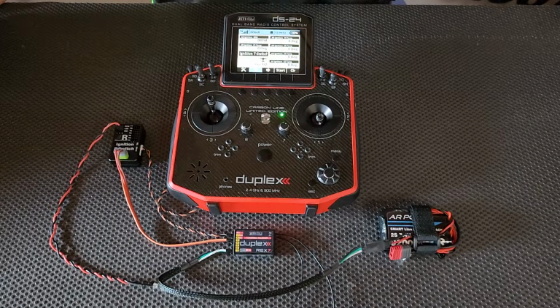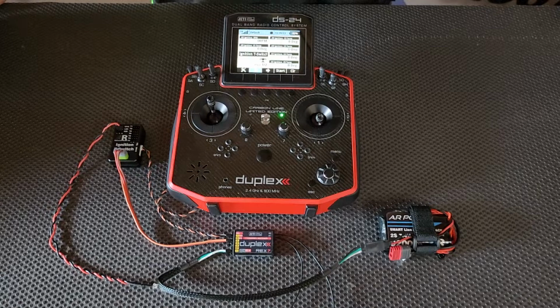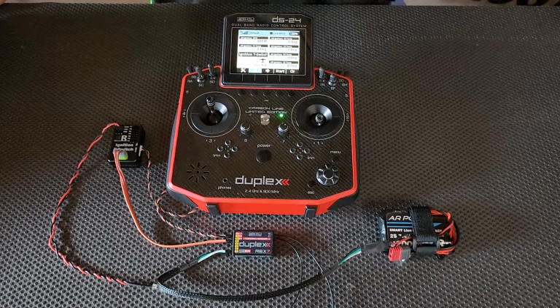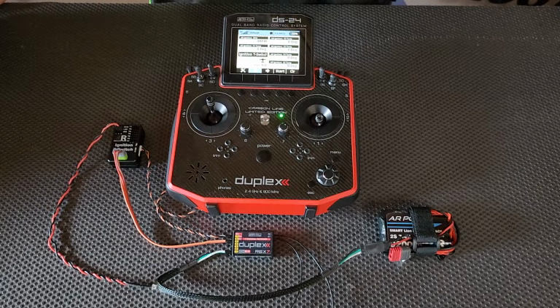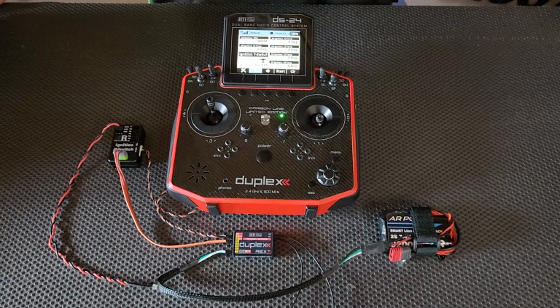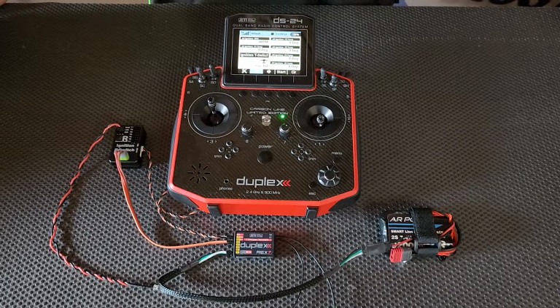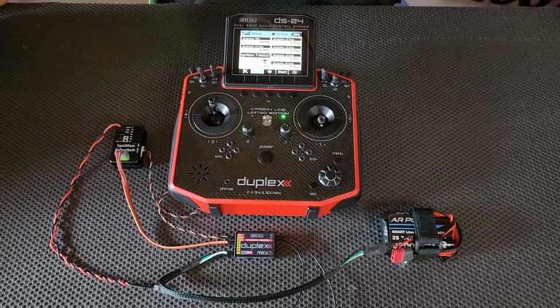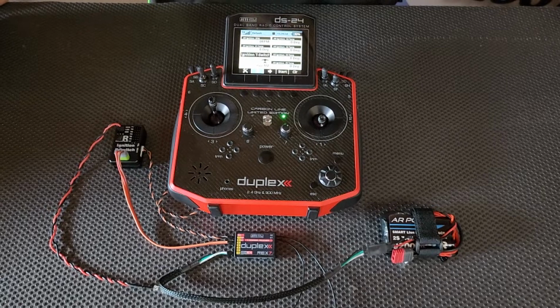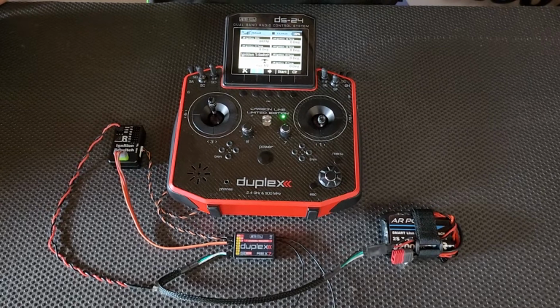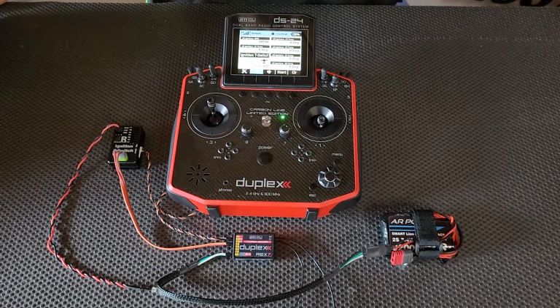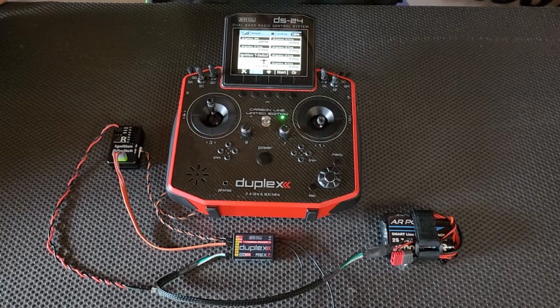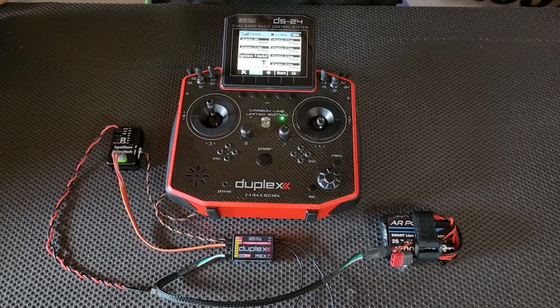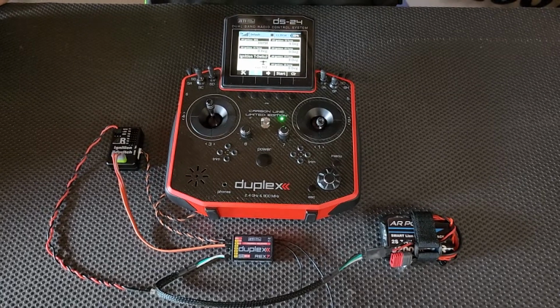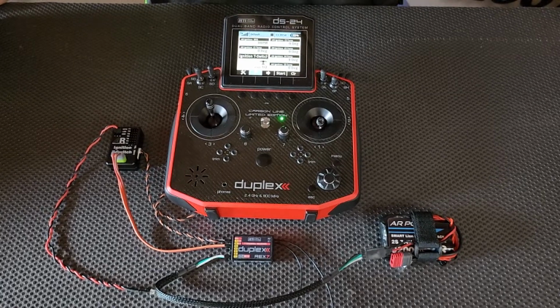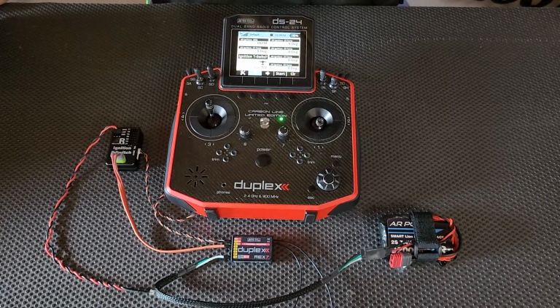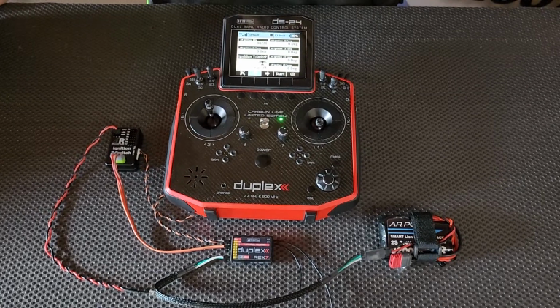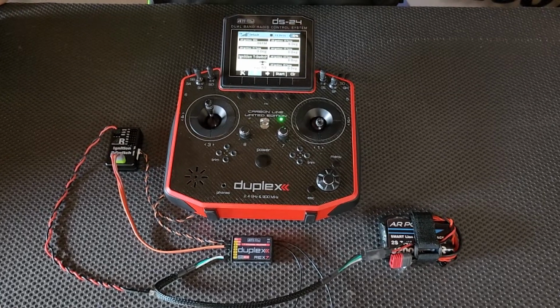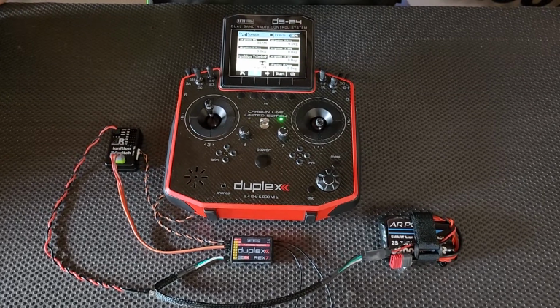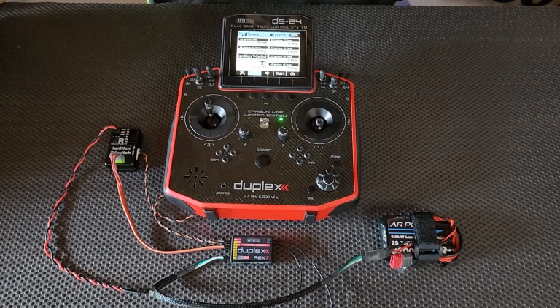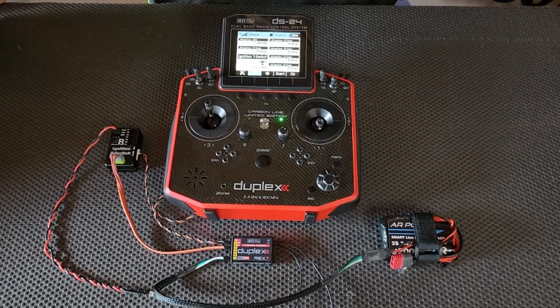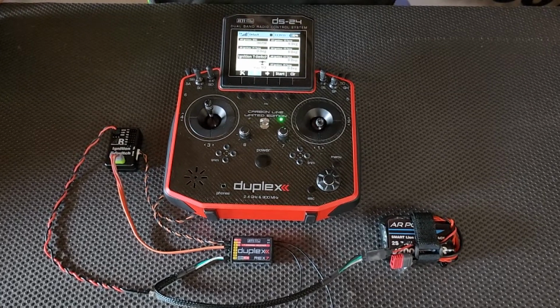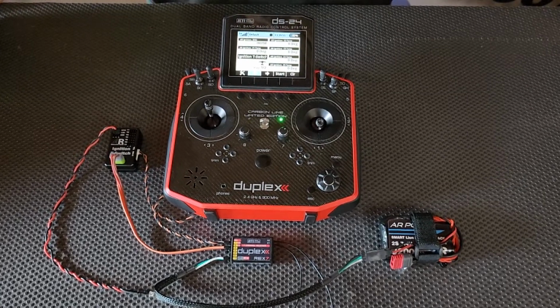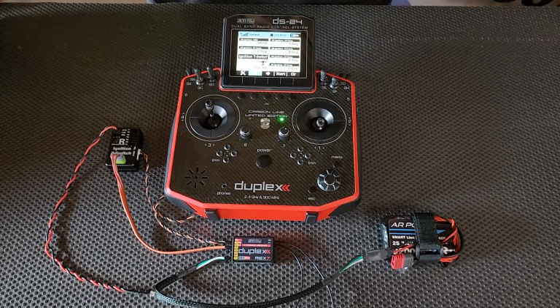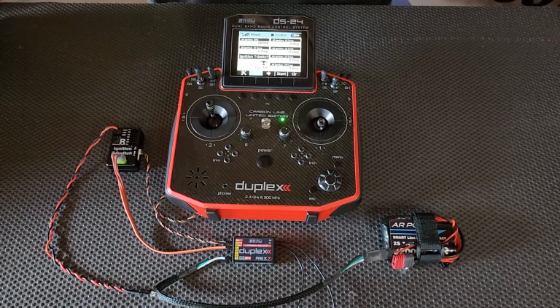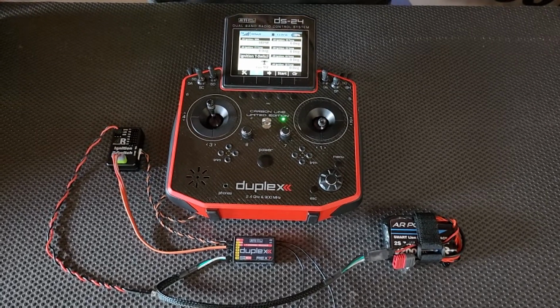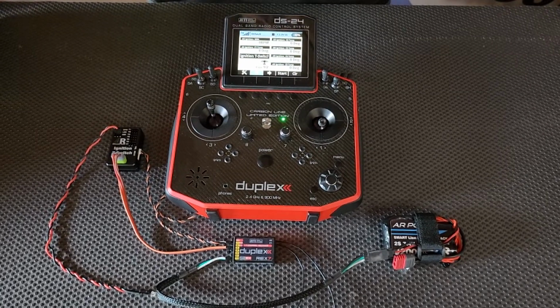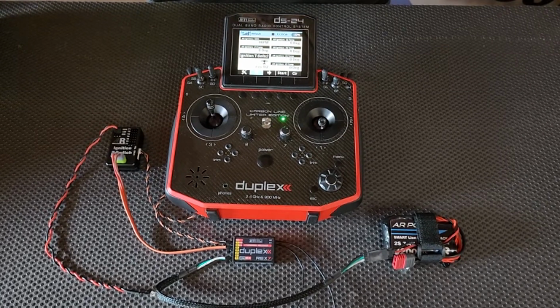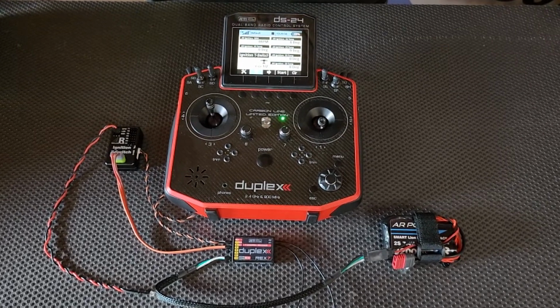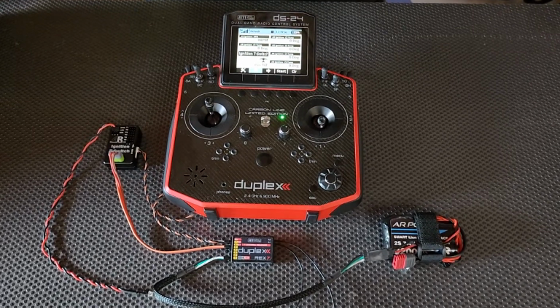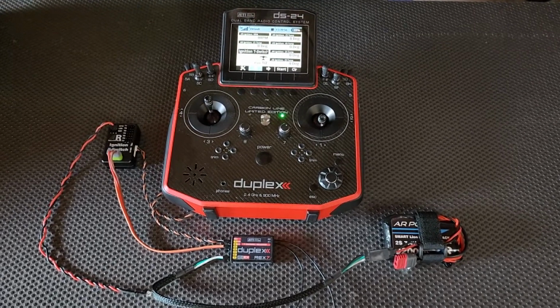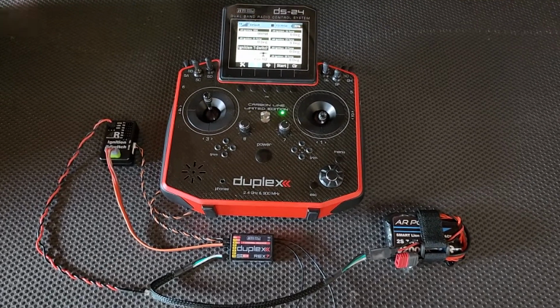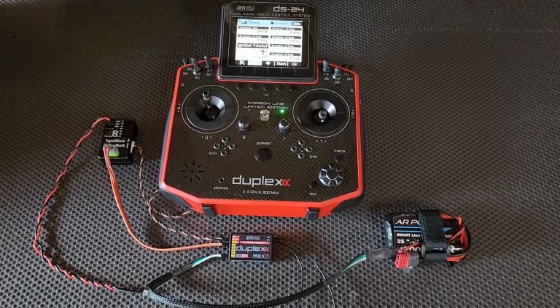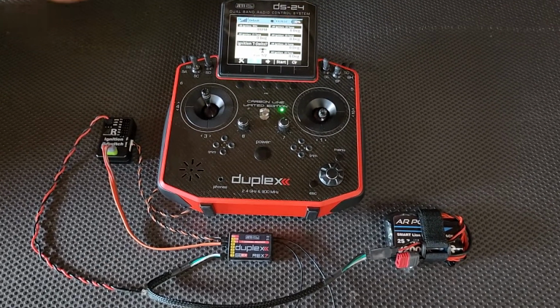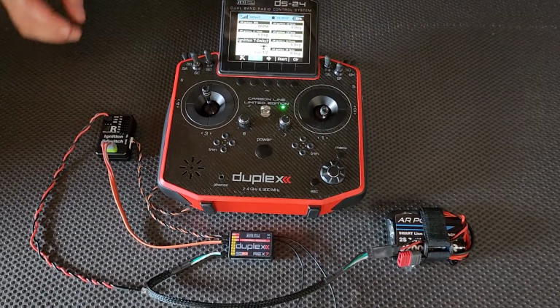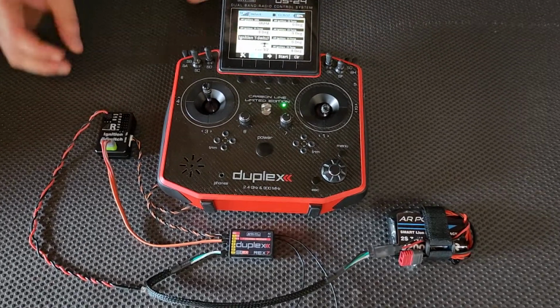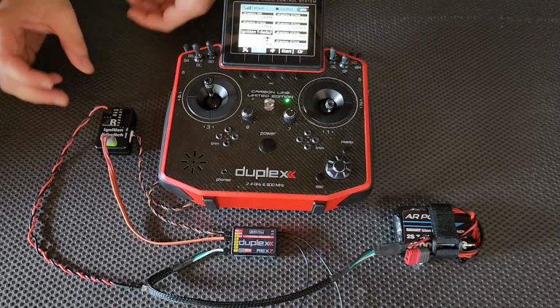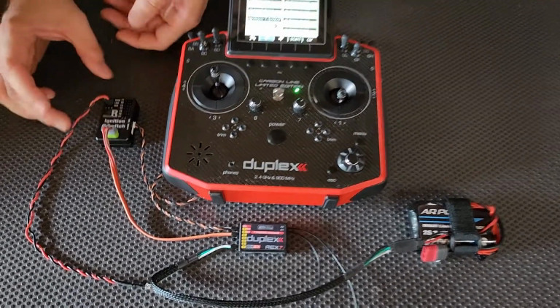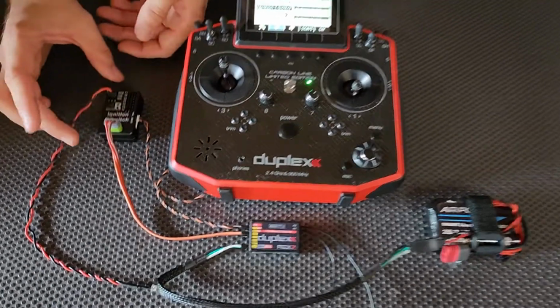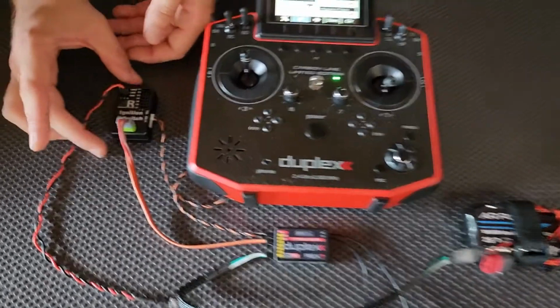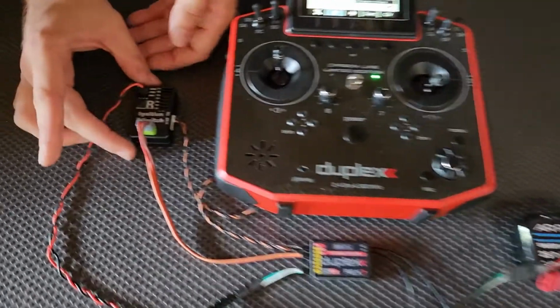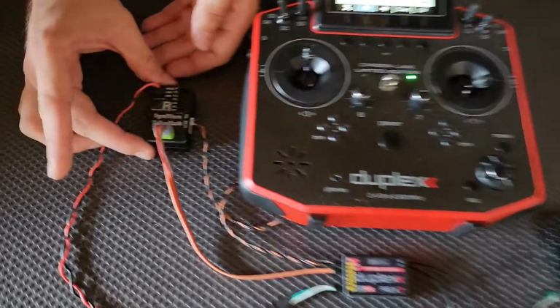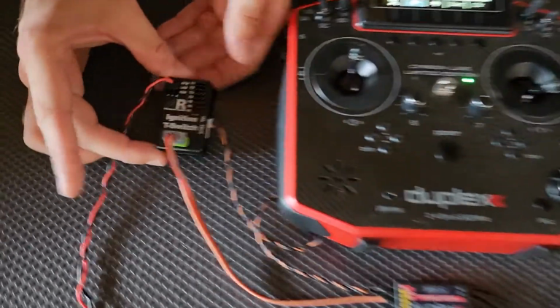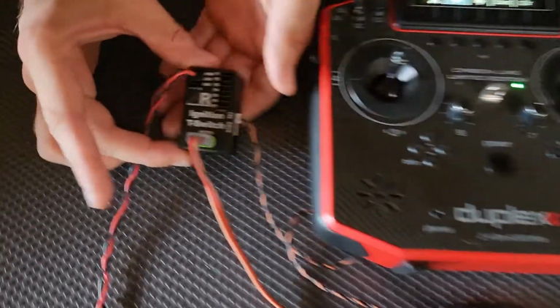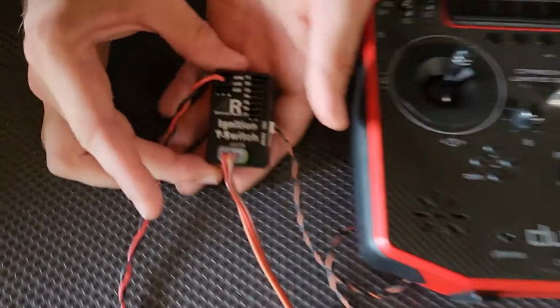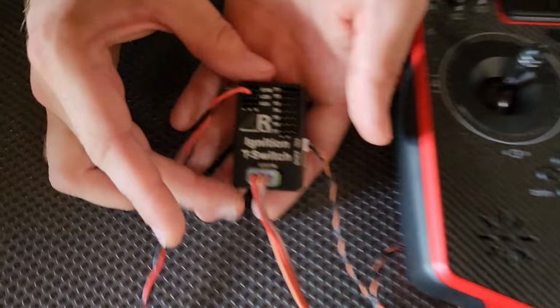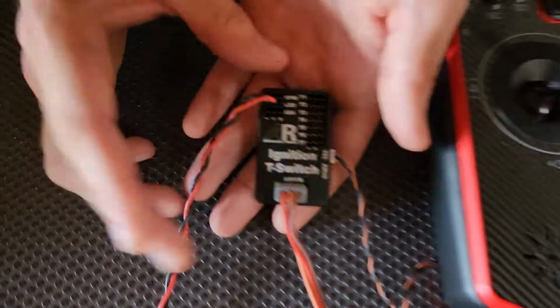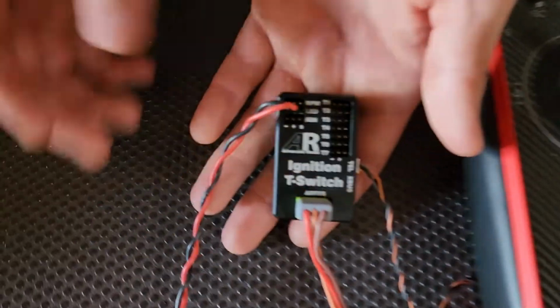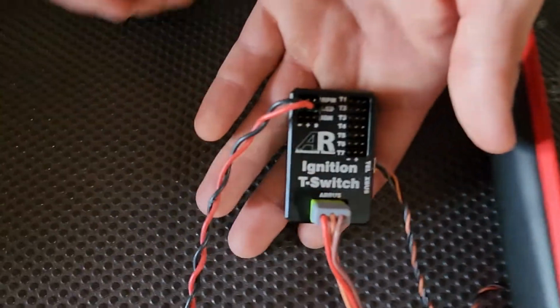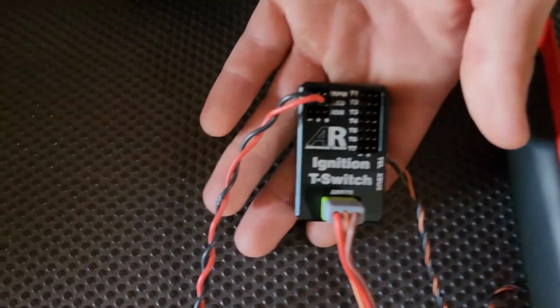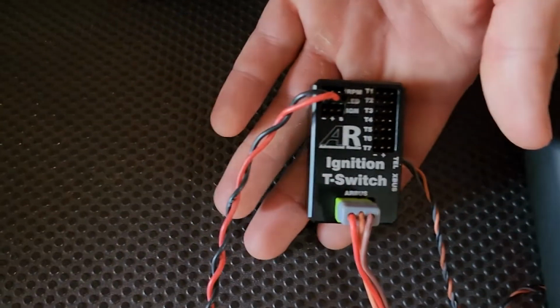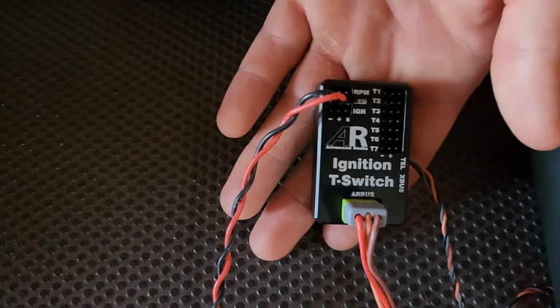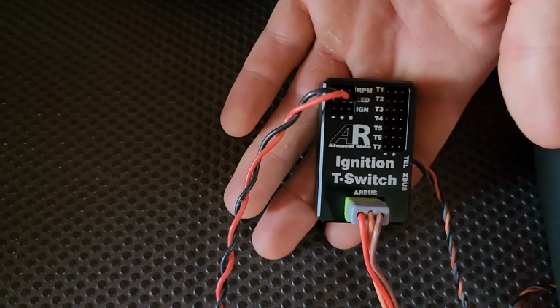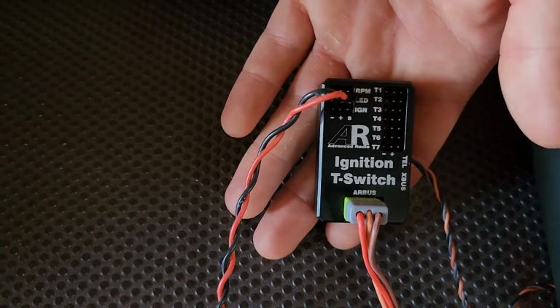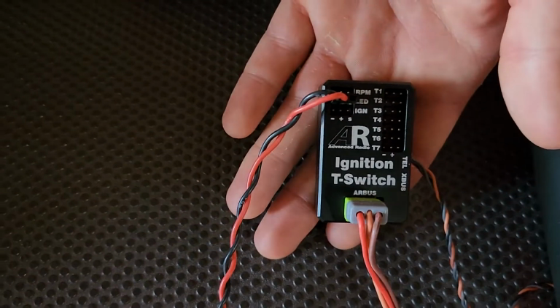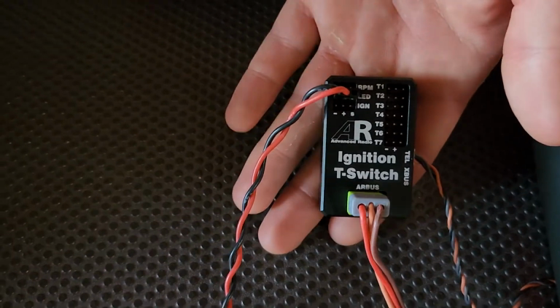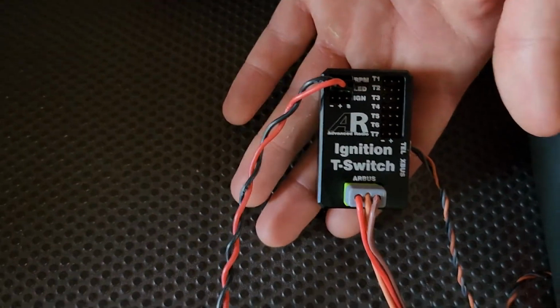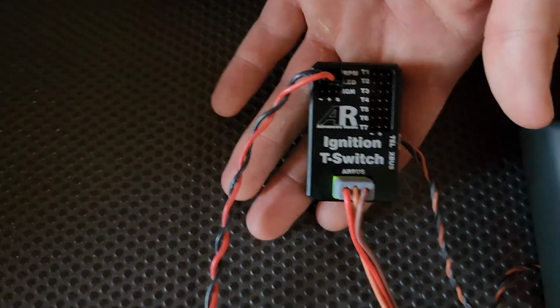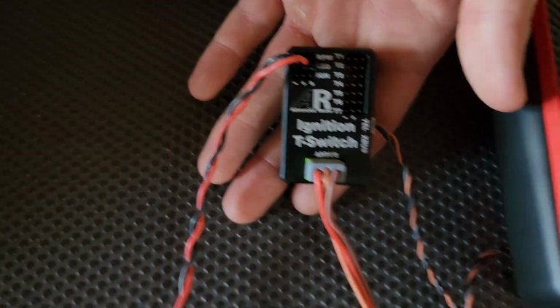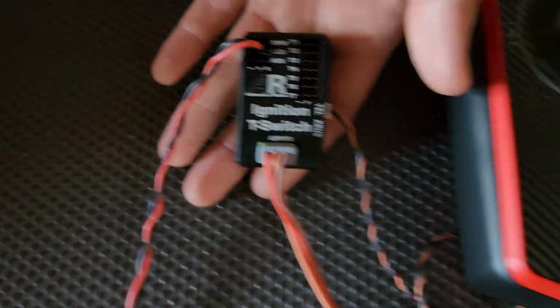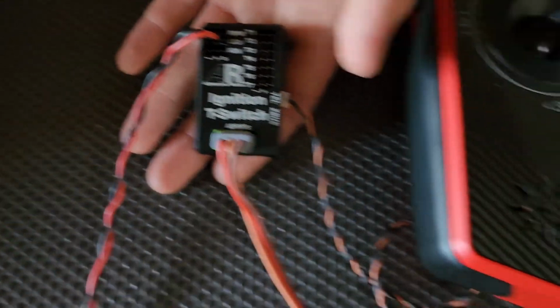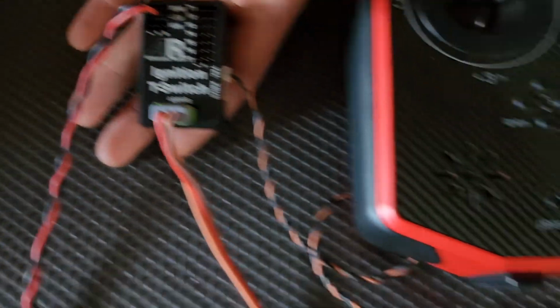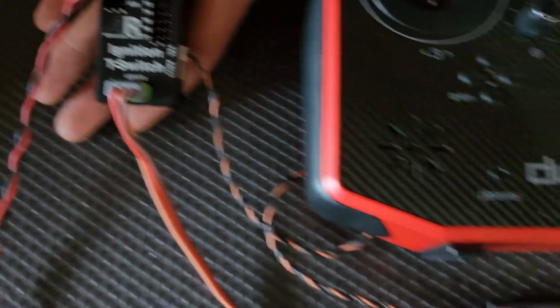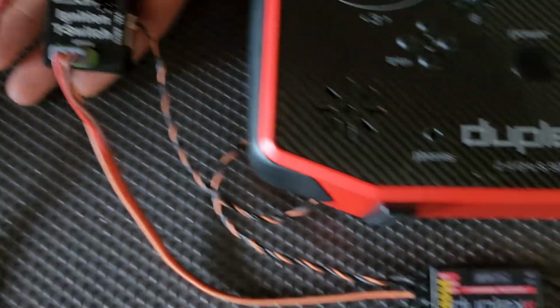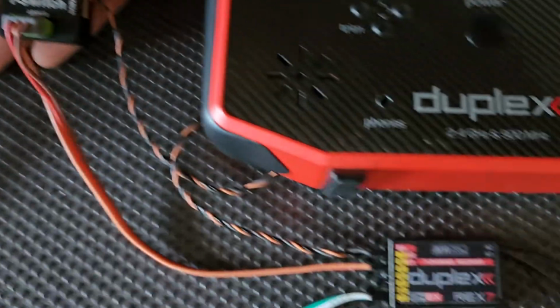This is a quick setup video on how to connect your ignition T-switch to a Jeti receiver.